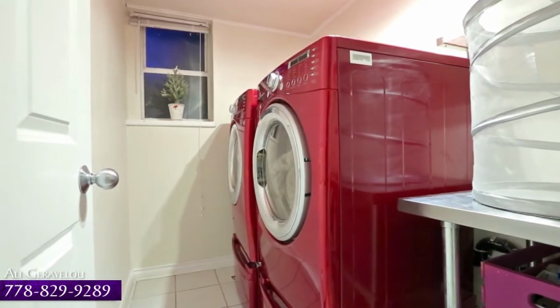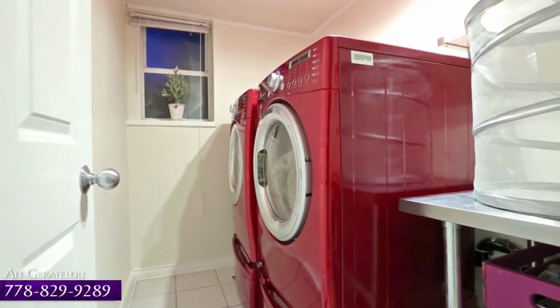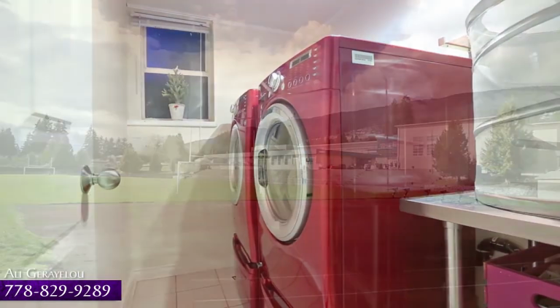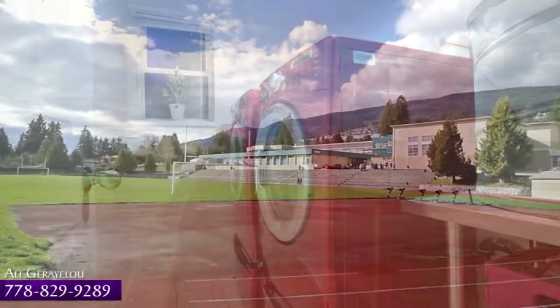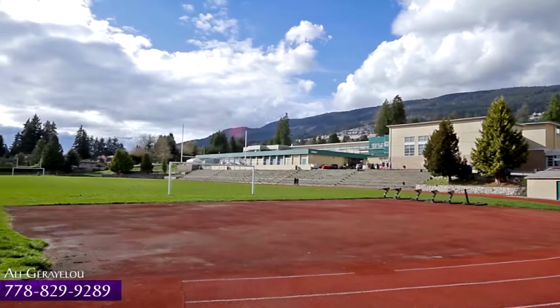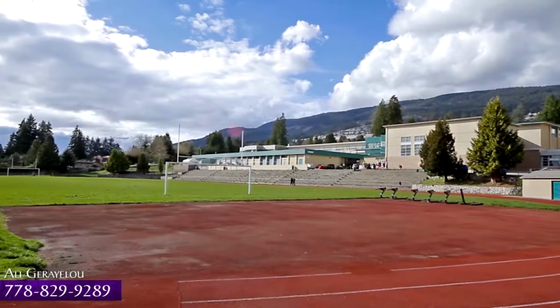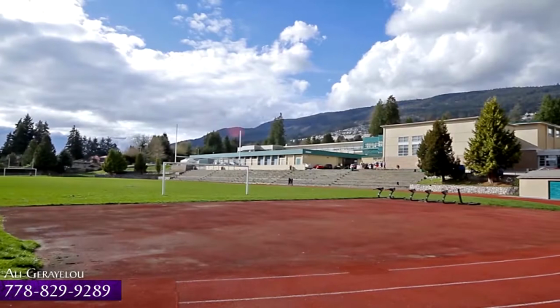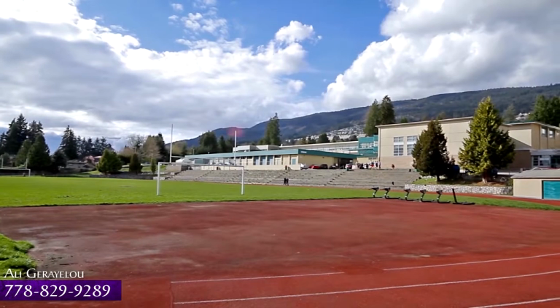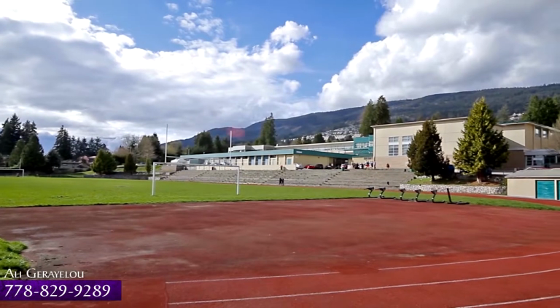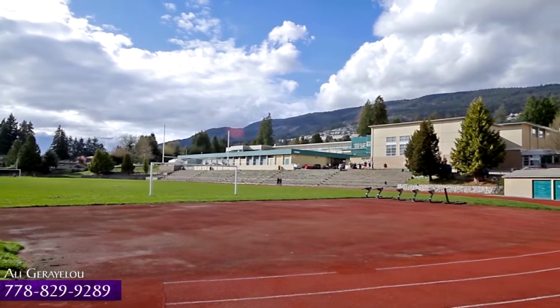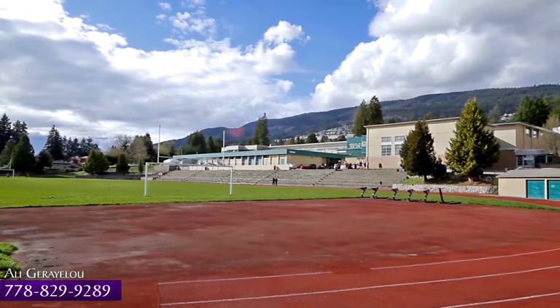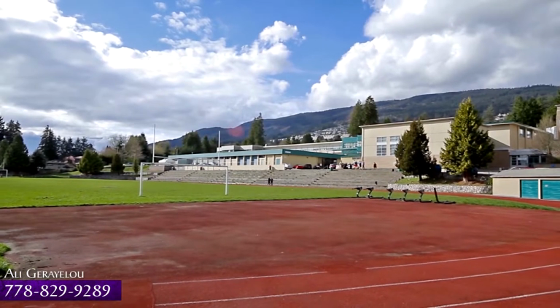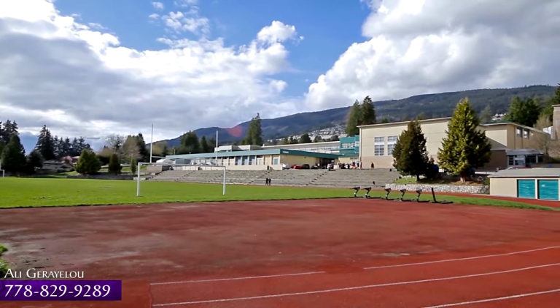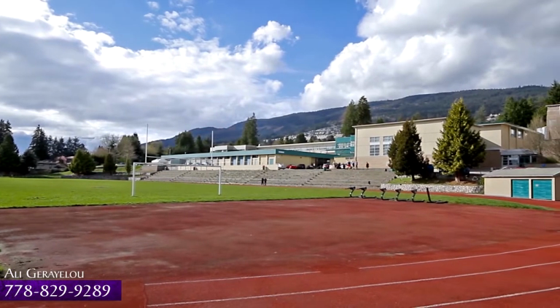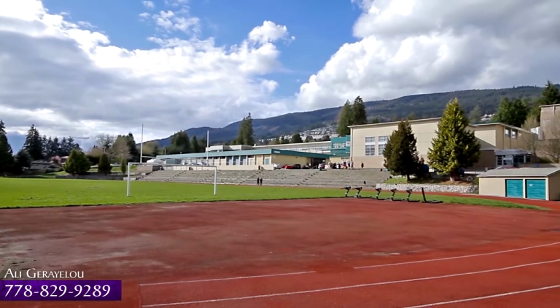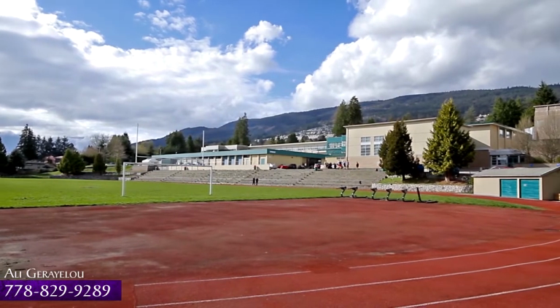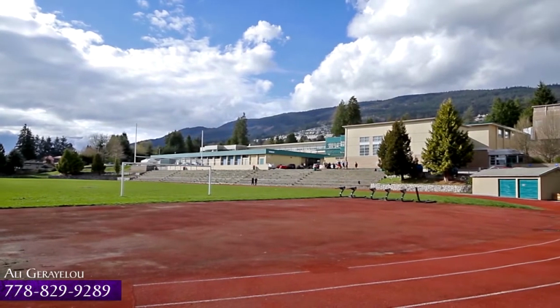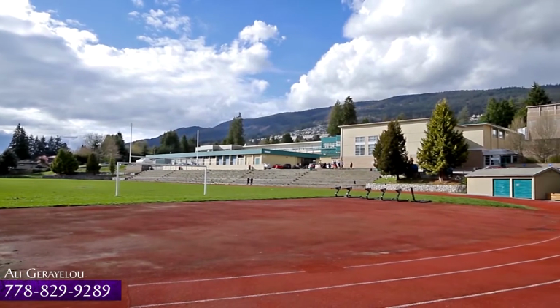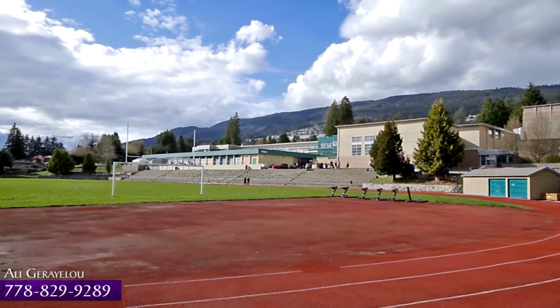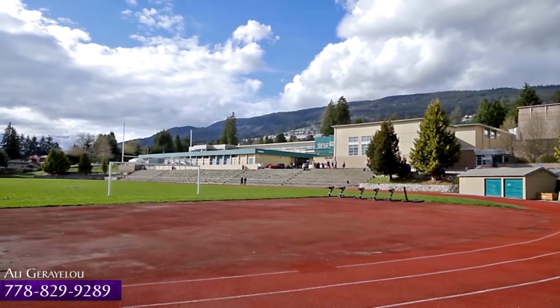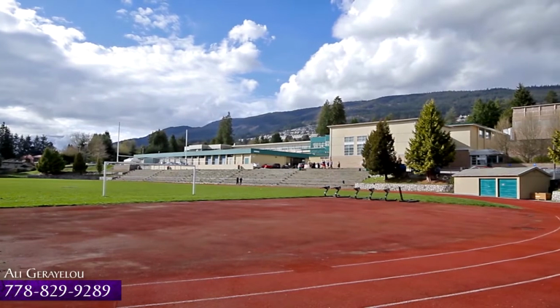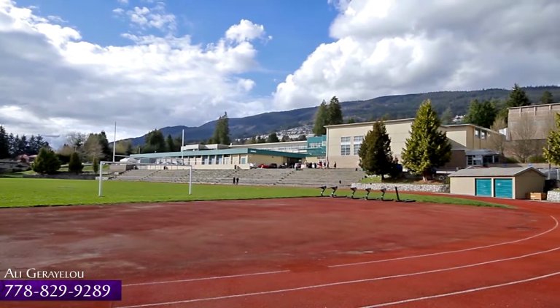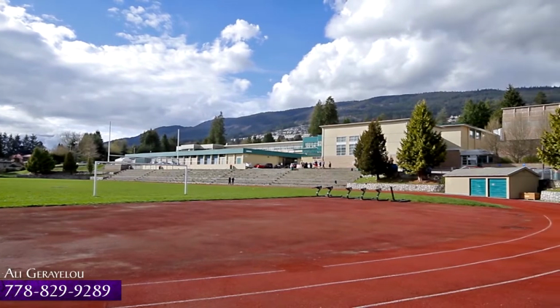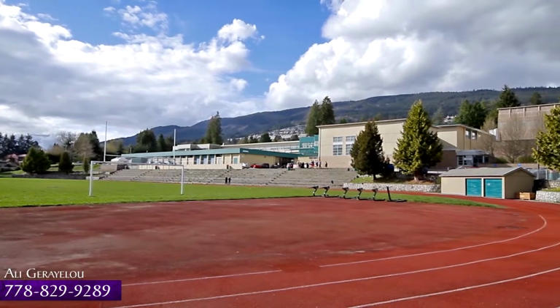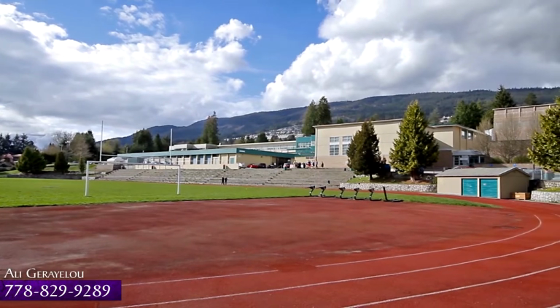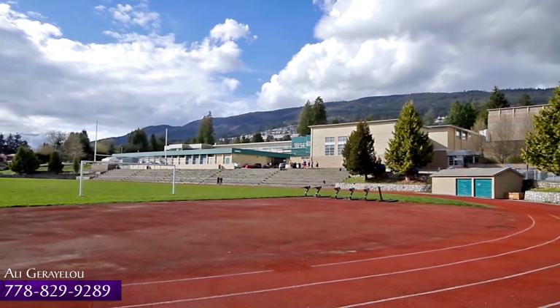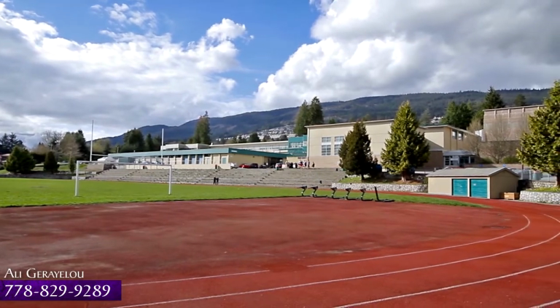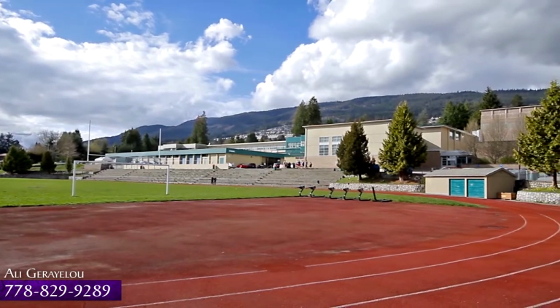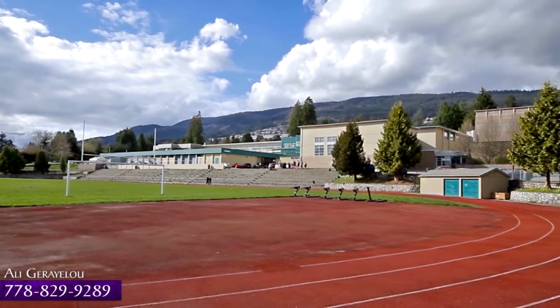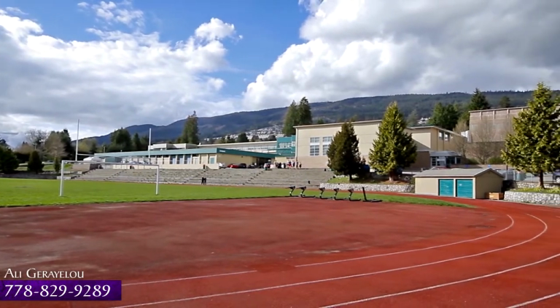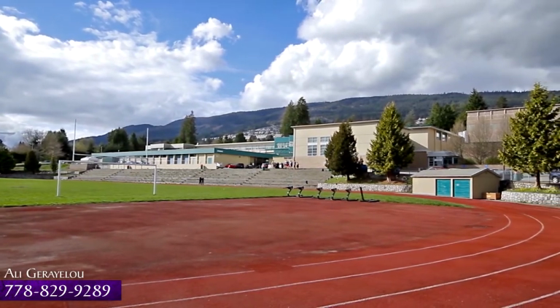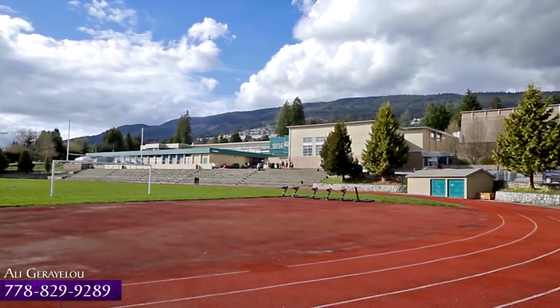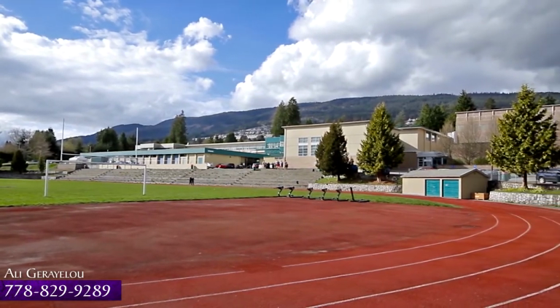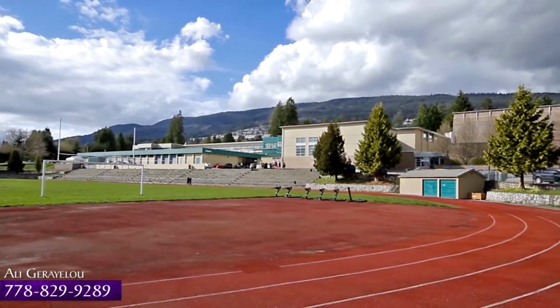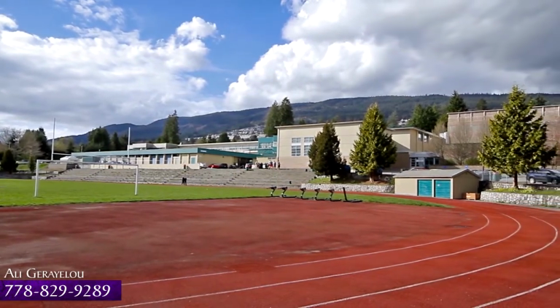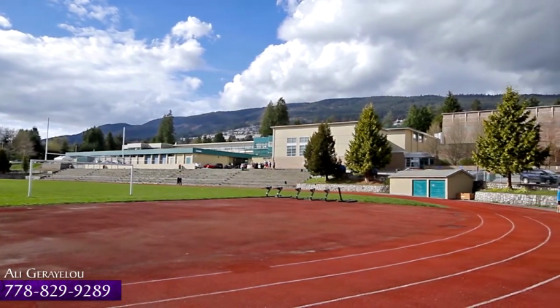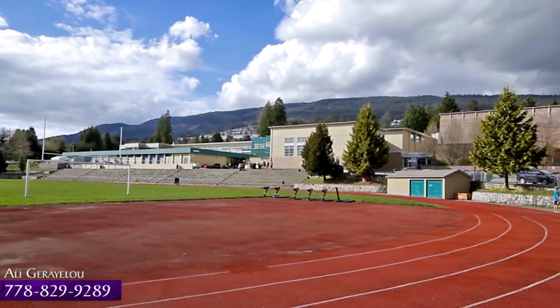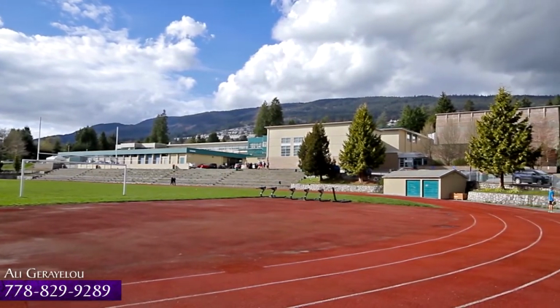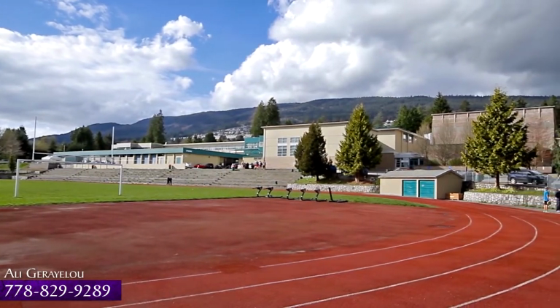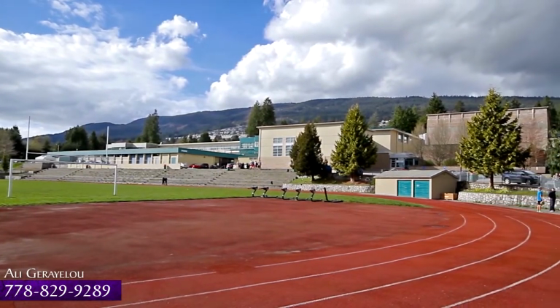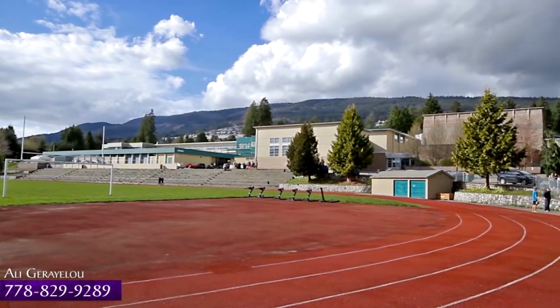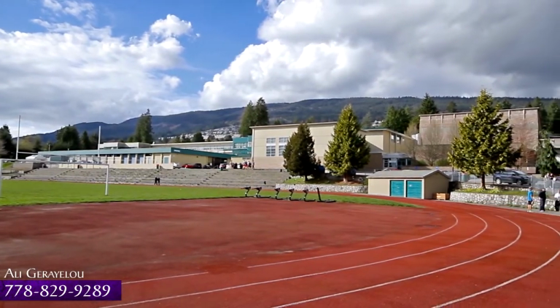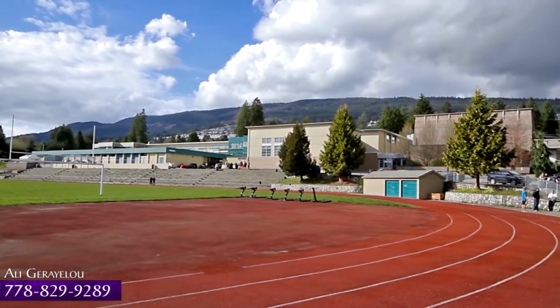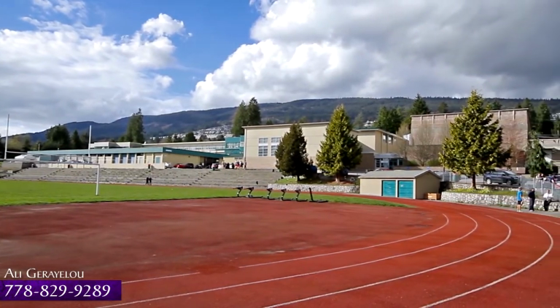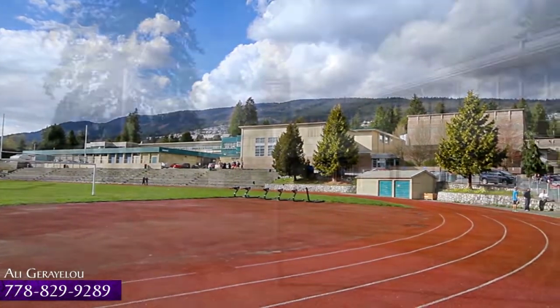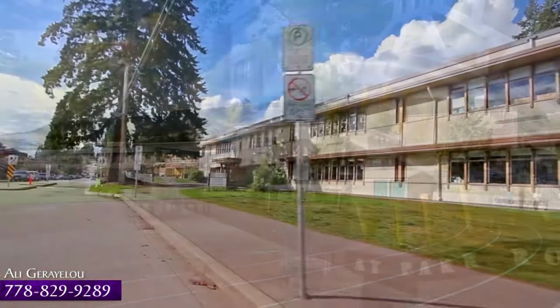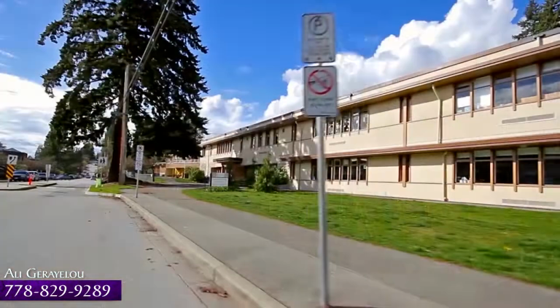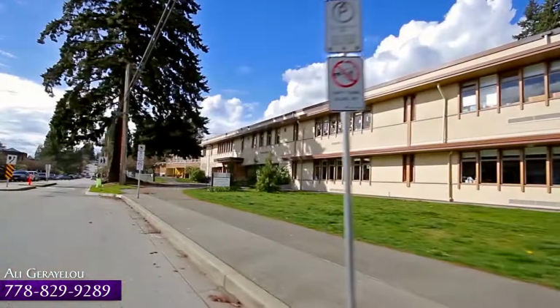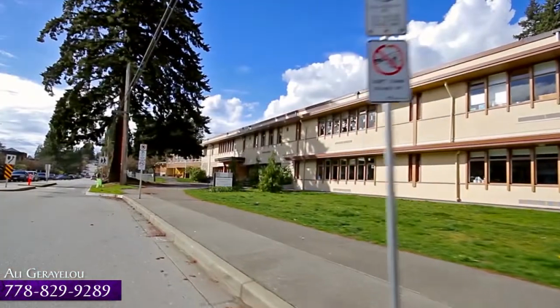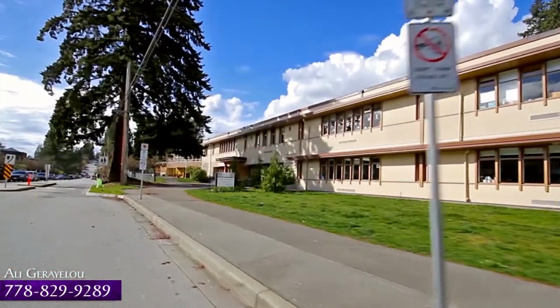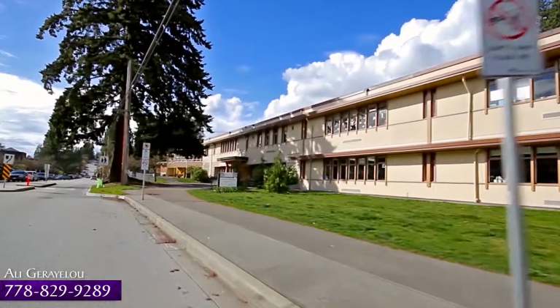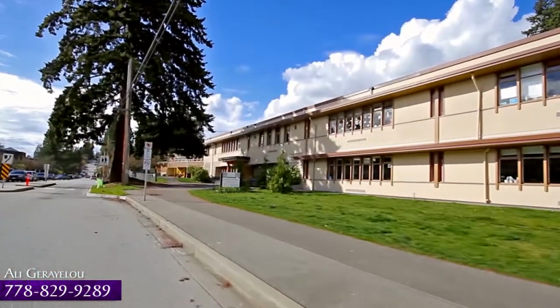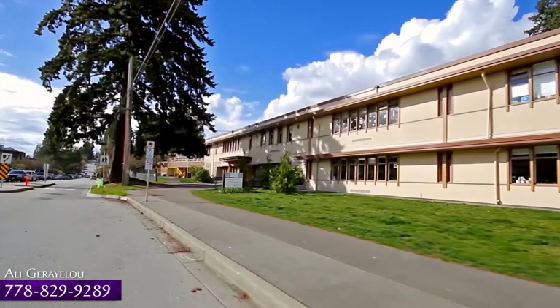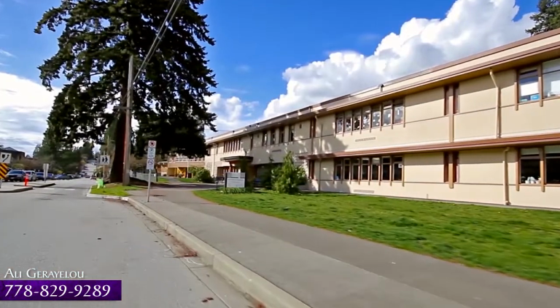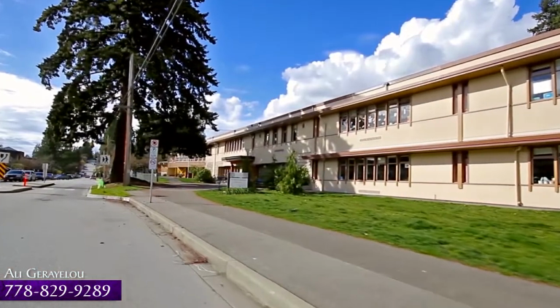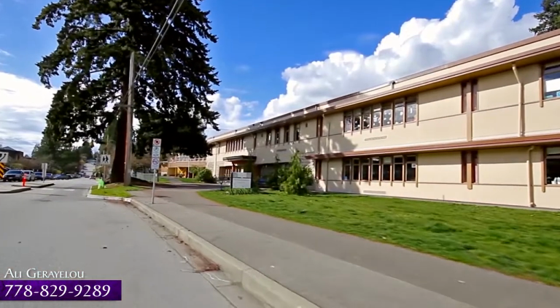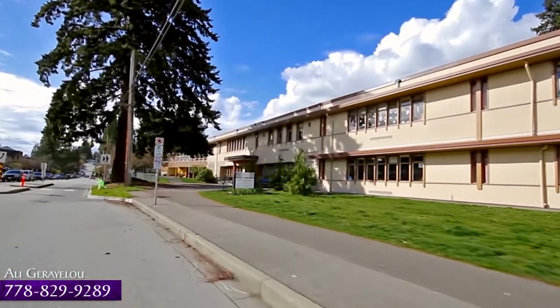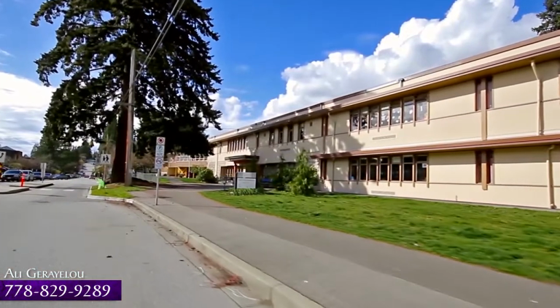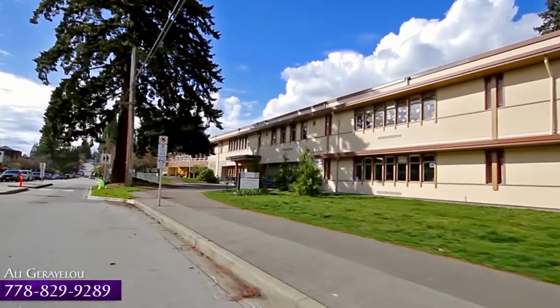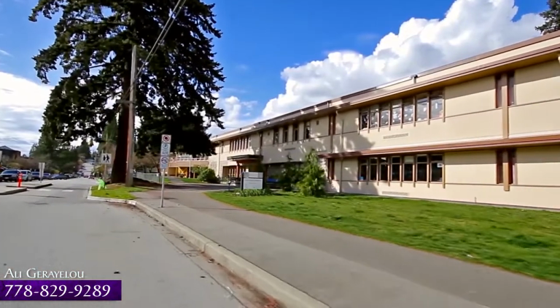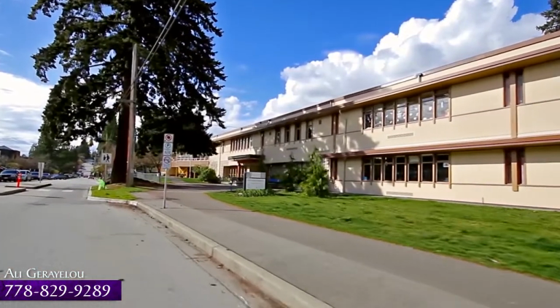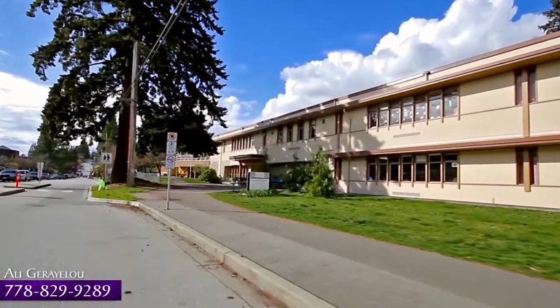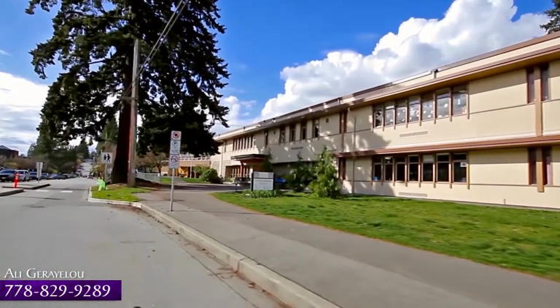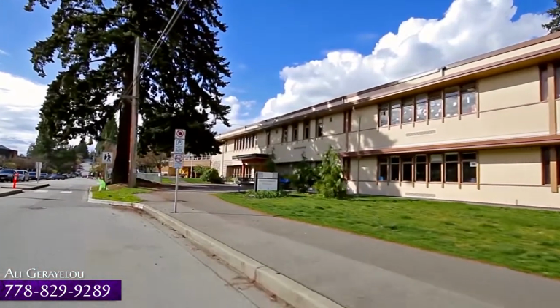Located in the catchment for West Vancouver Secondary and Ridgeview Elementary, your home is also close to several excellent private schools.